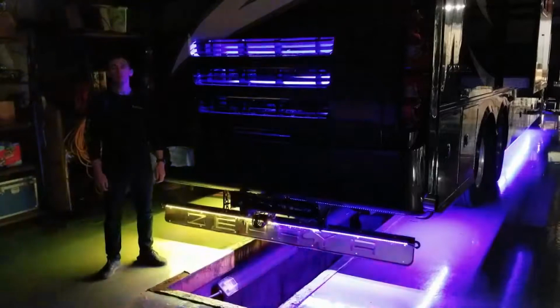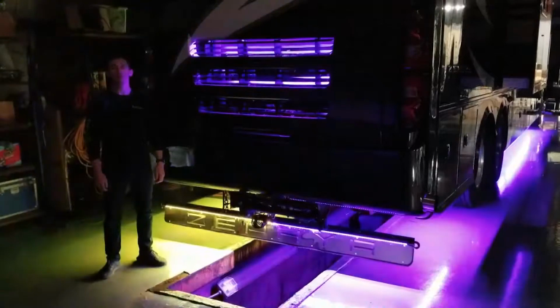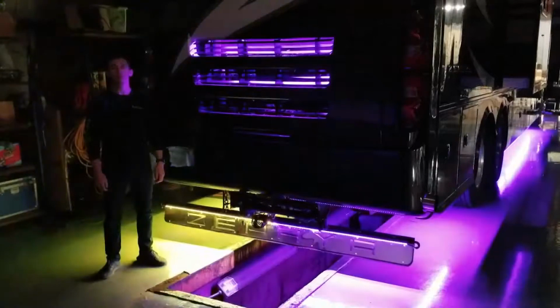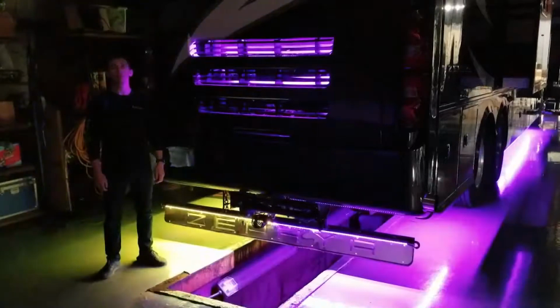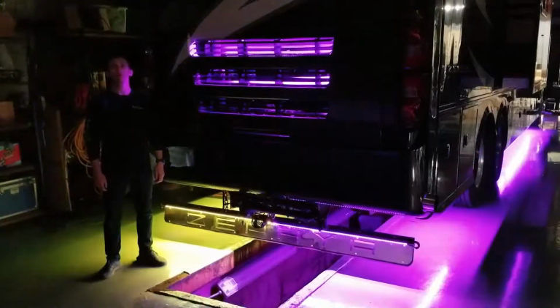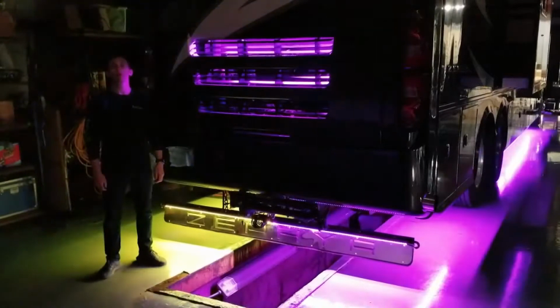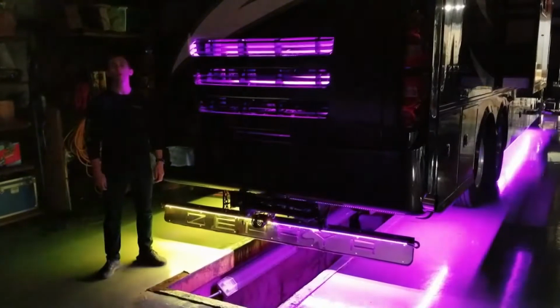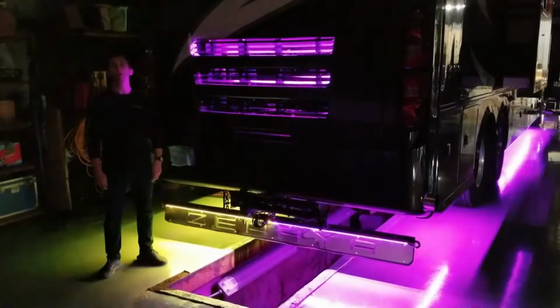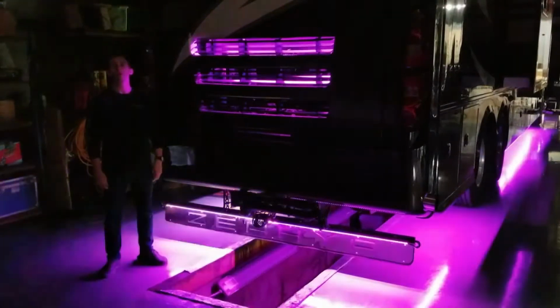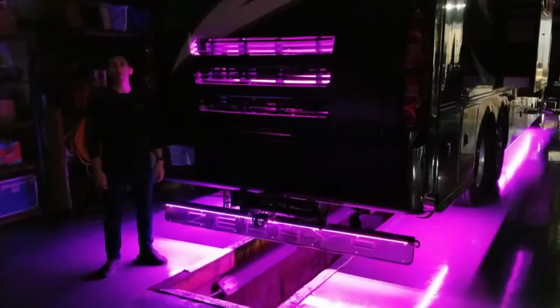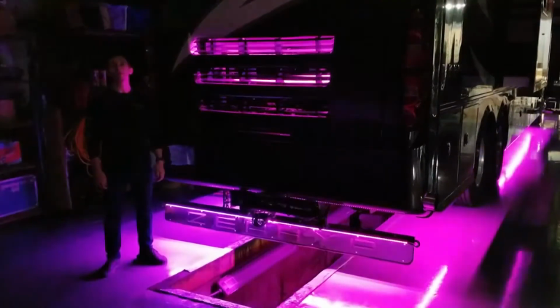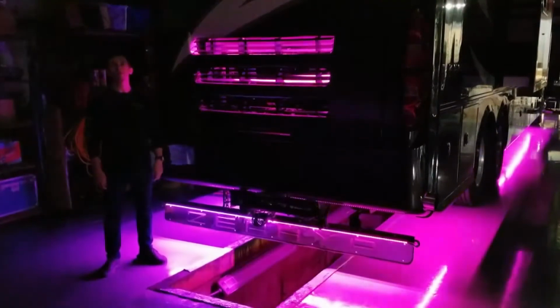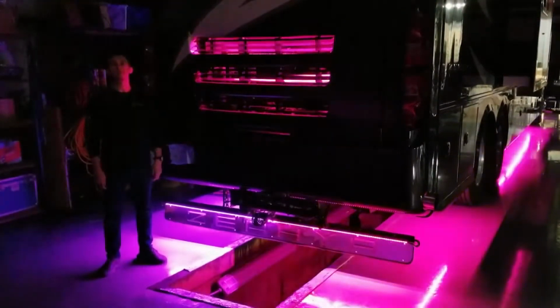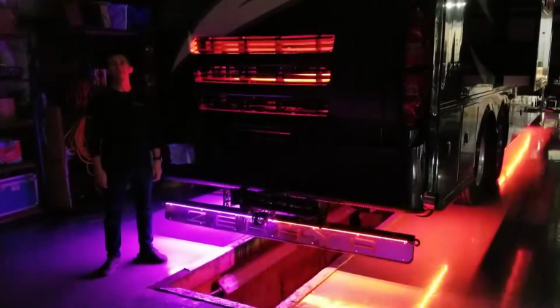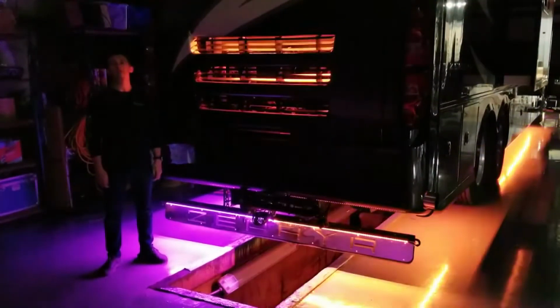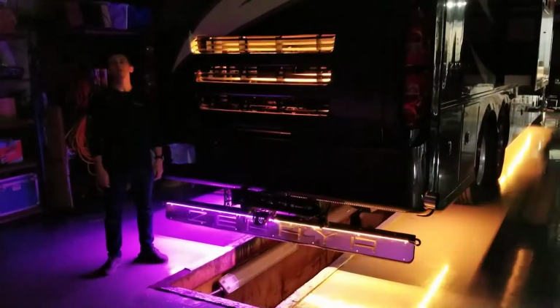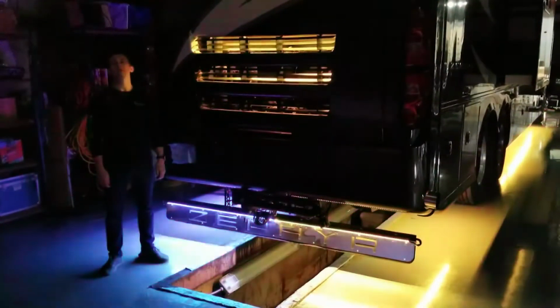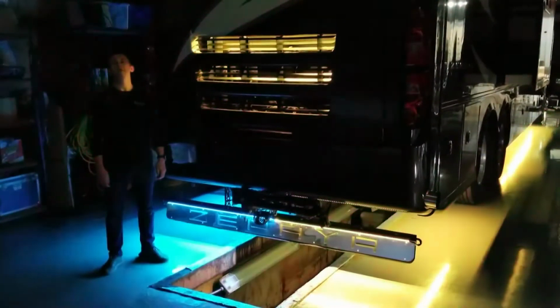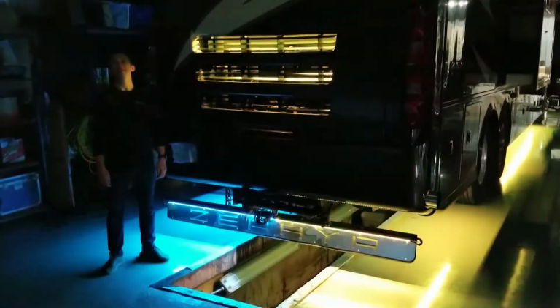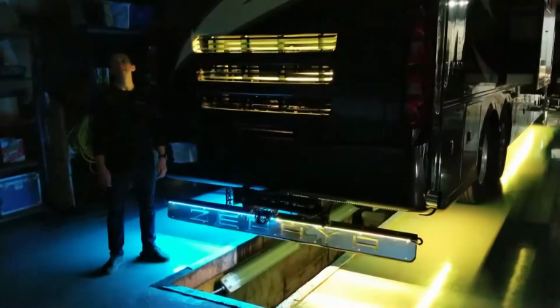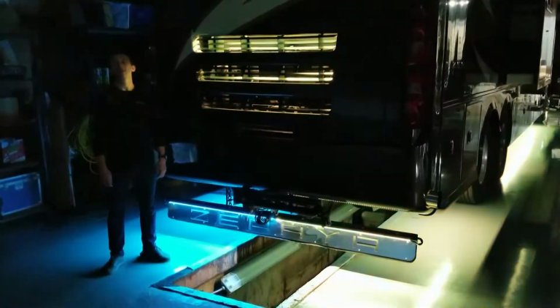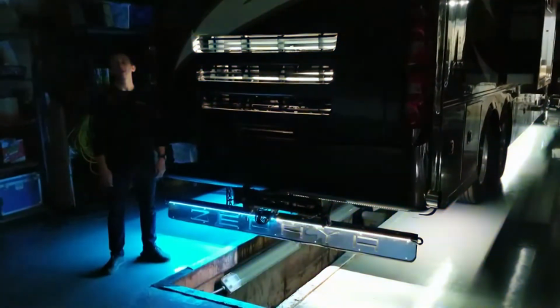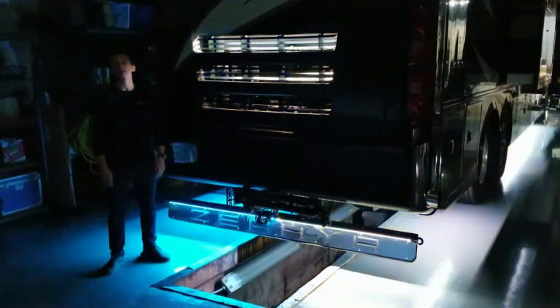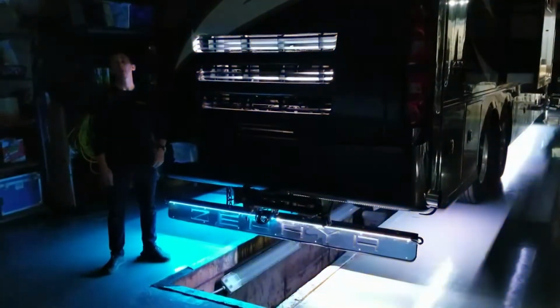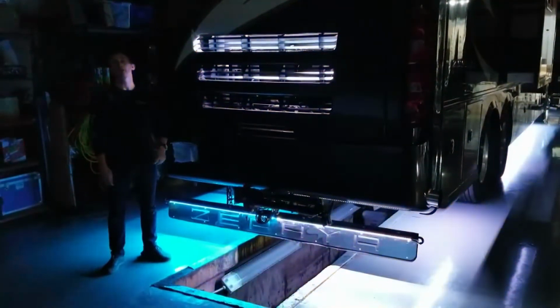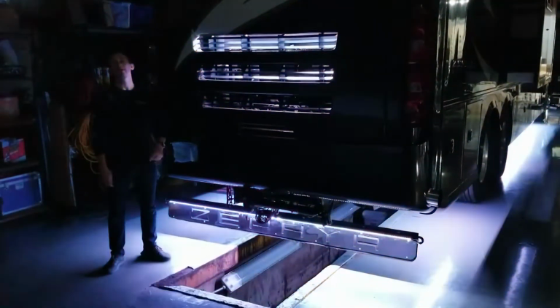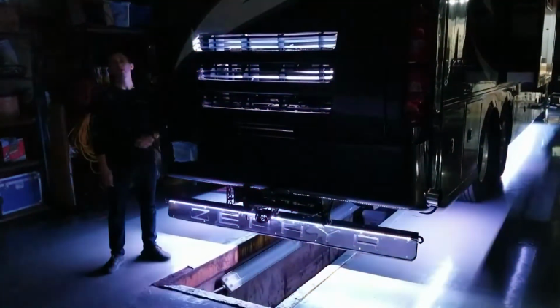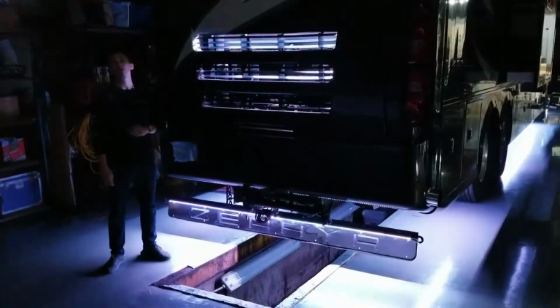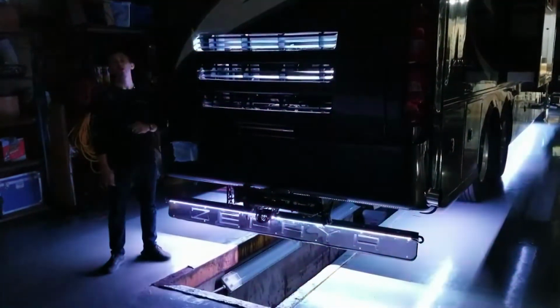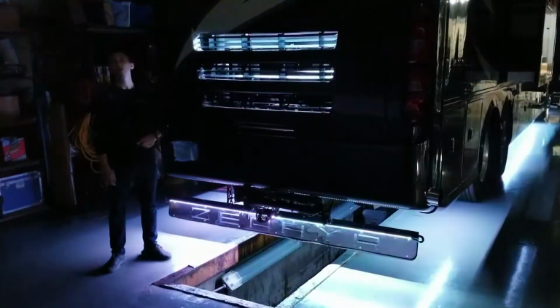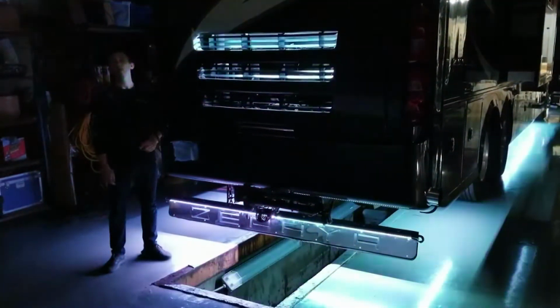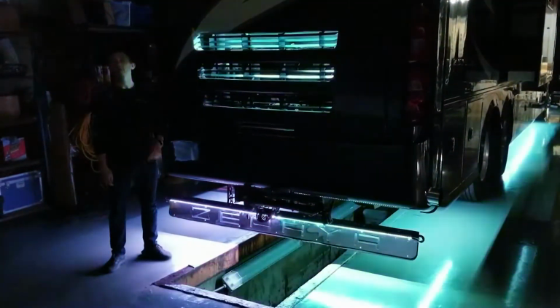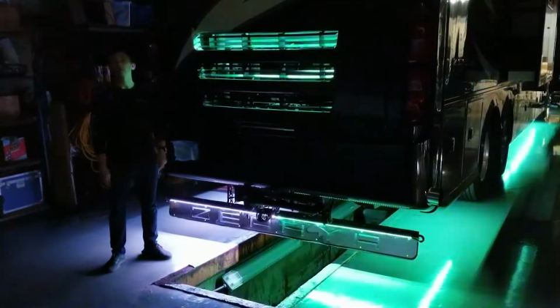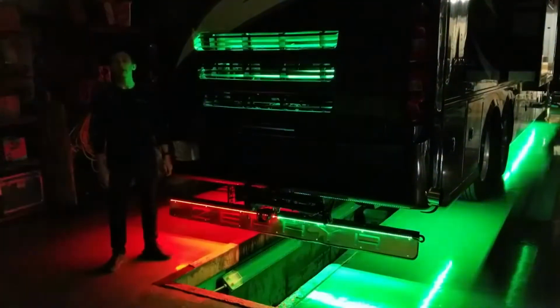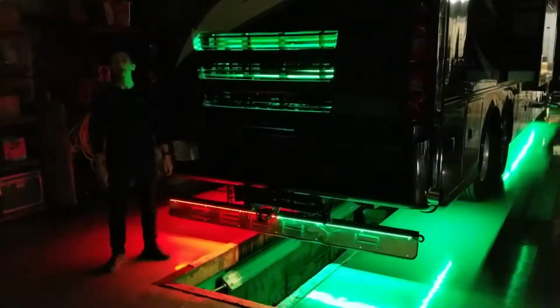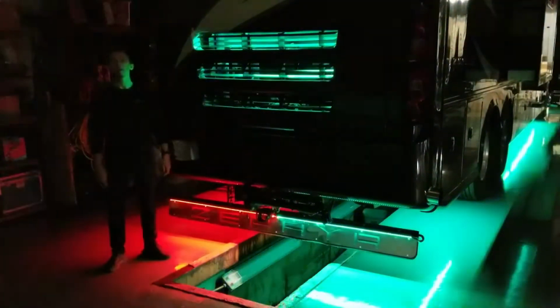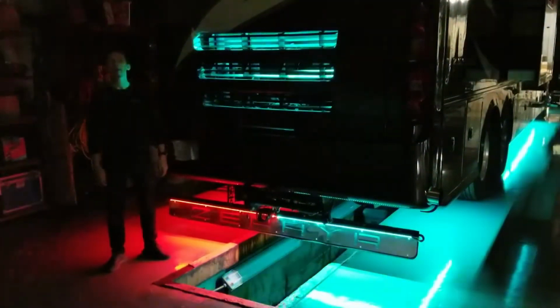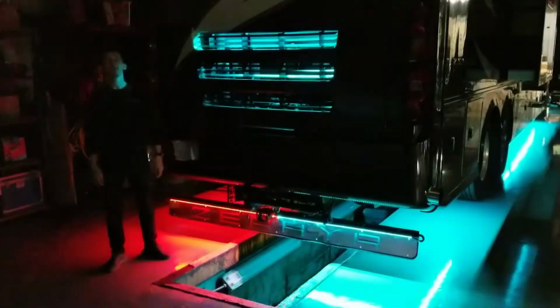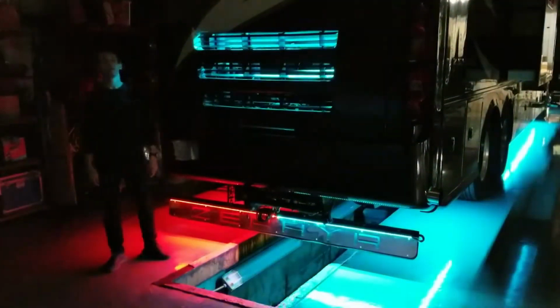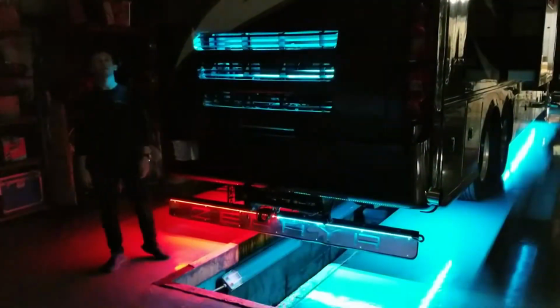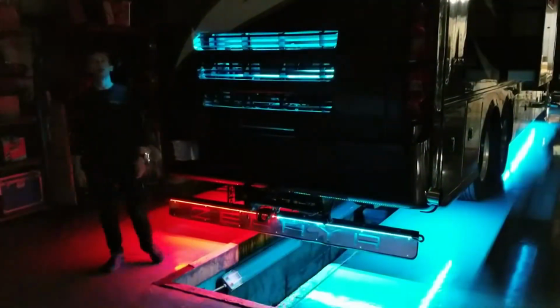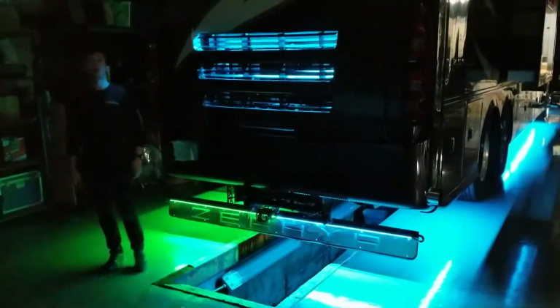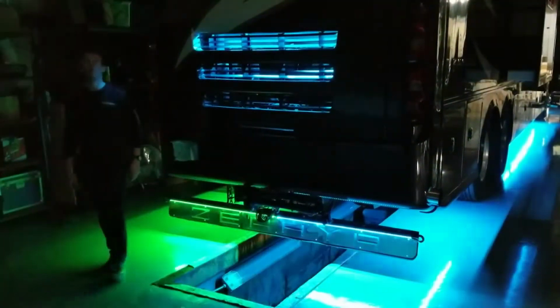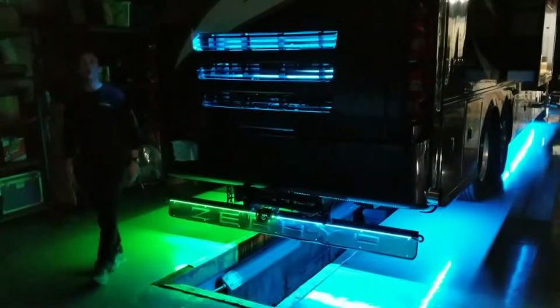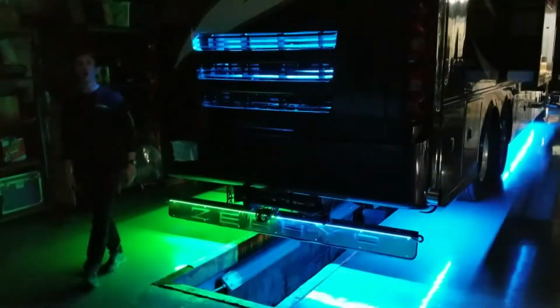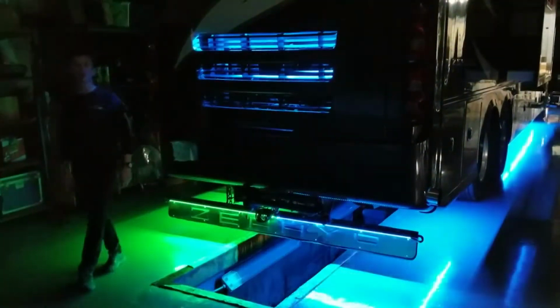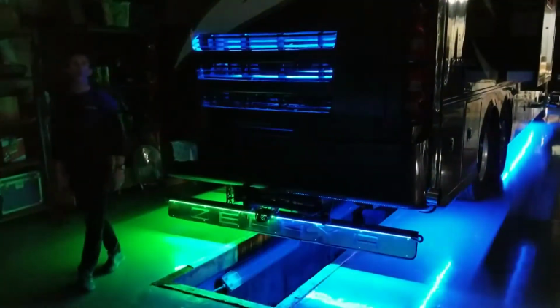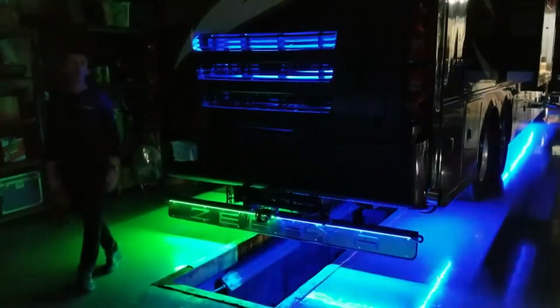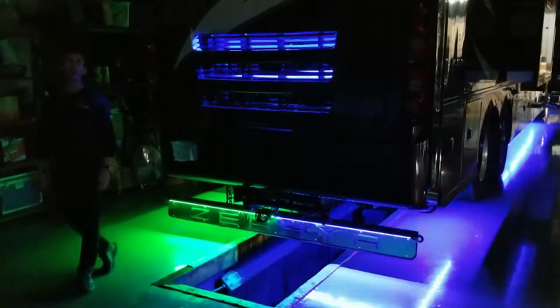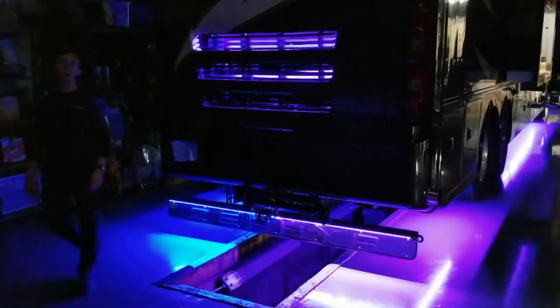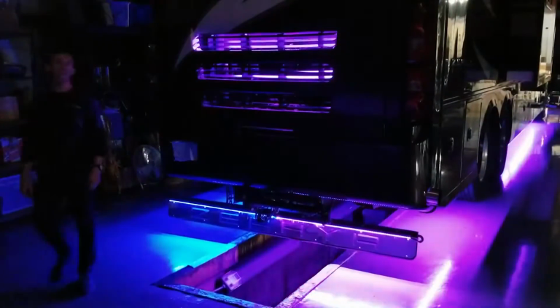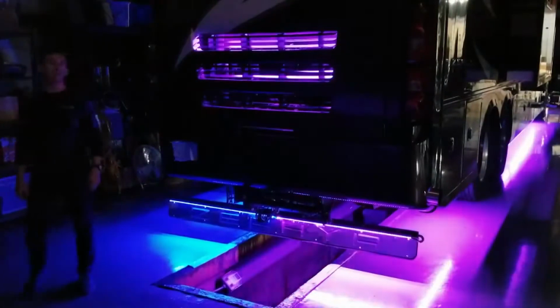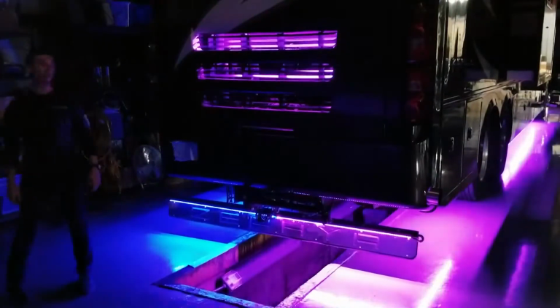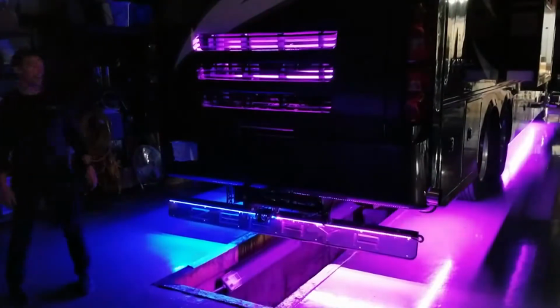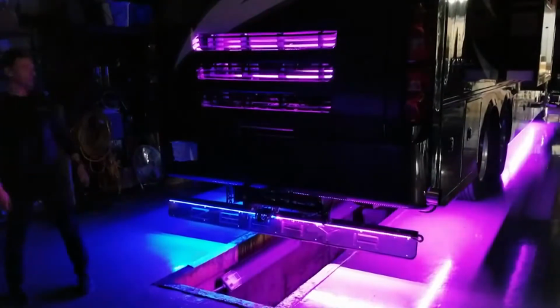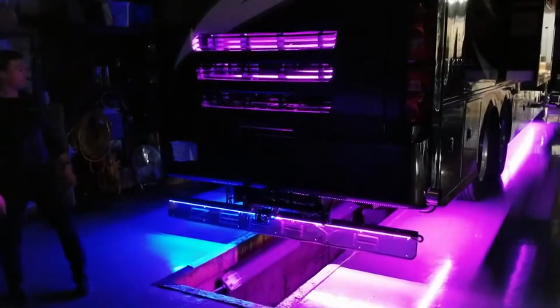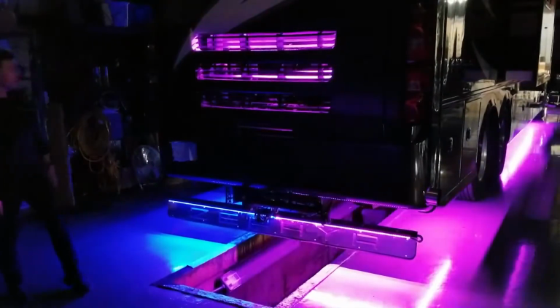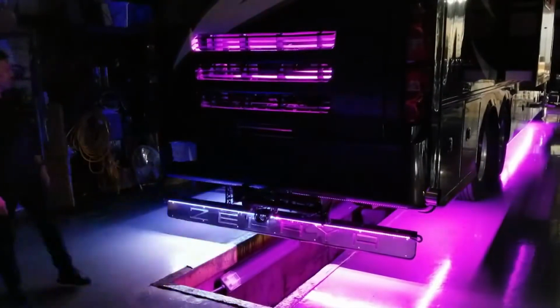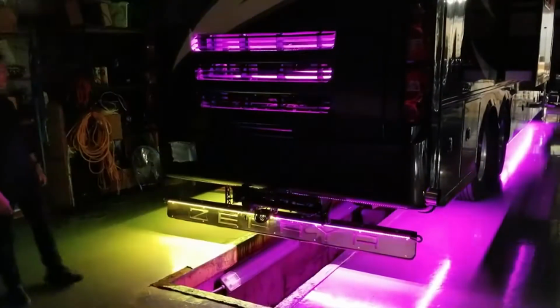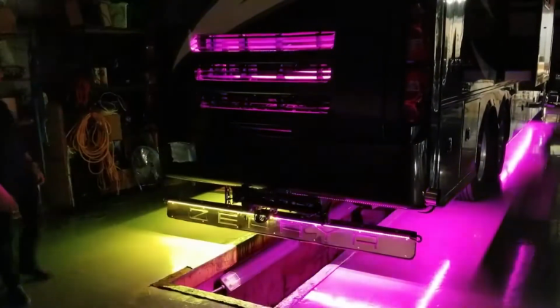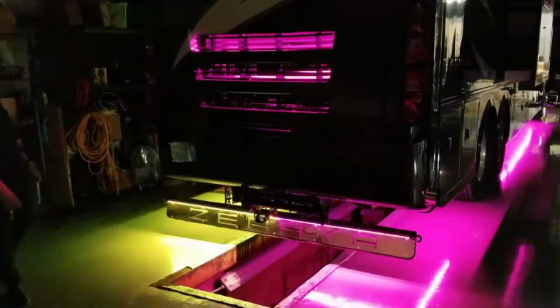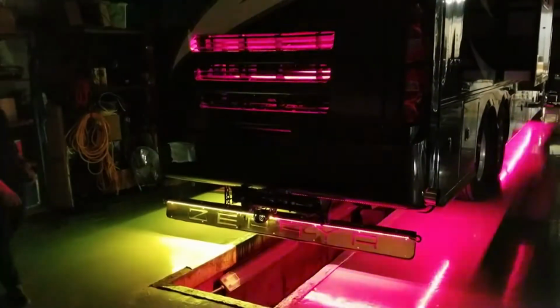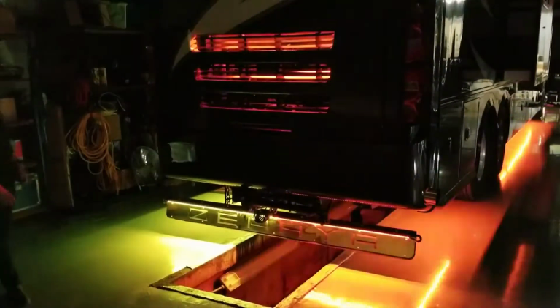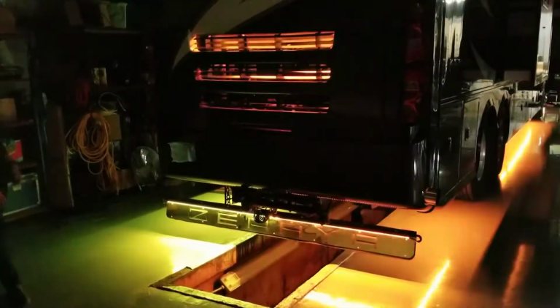Taylor here with Boogie Lights. Today we're going to be taking a look at one of our newest products — it's our Rockguard LED light kit for RVs.